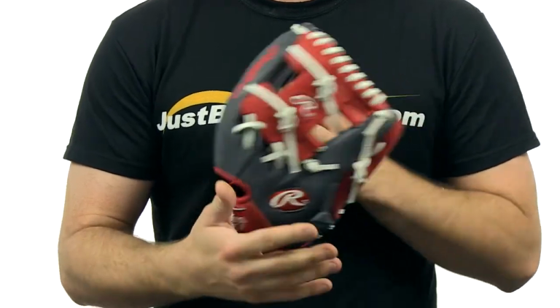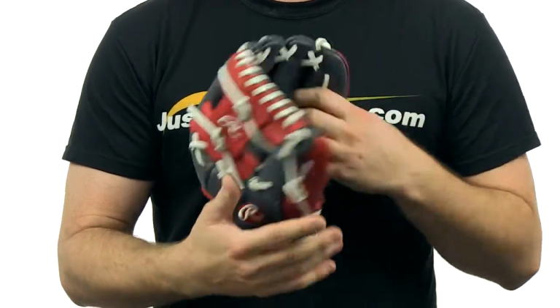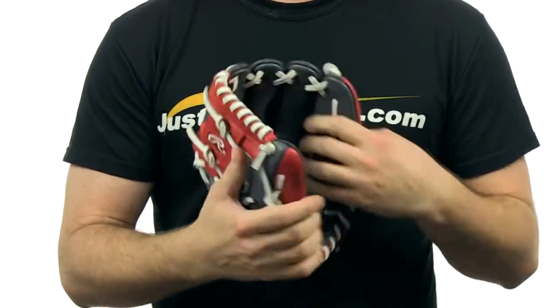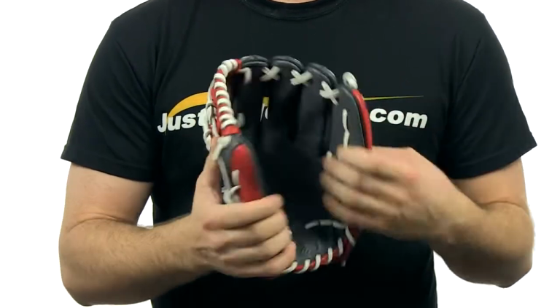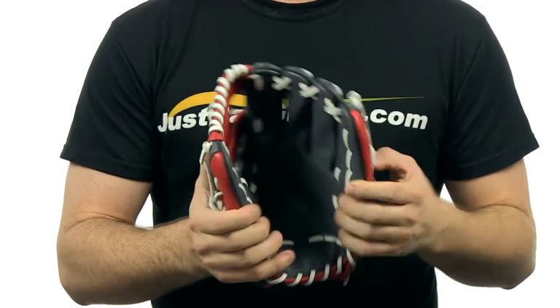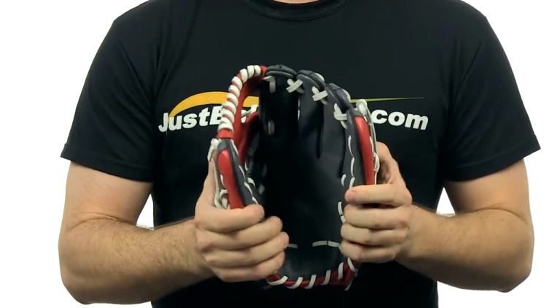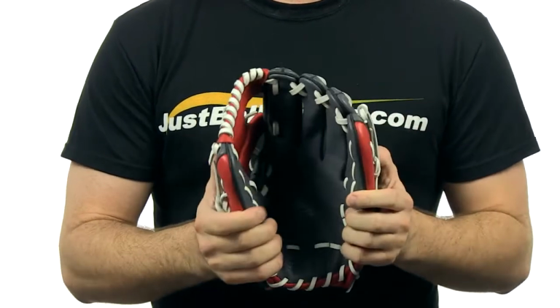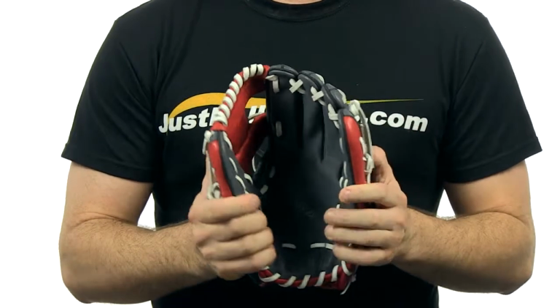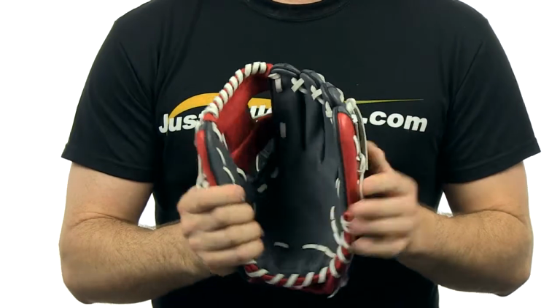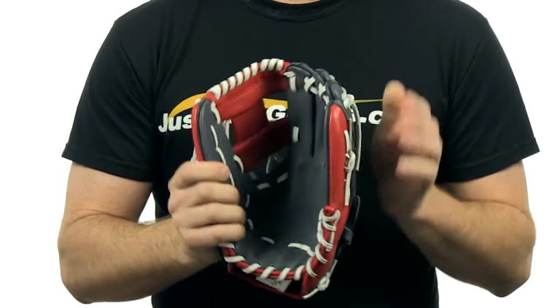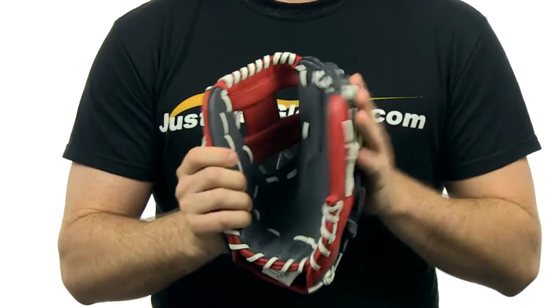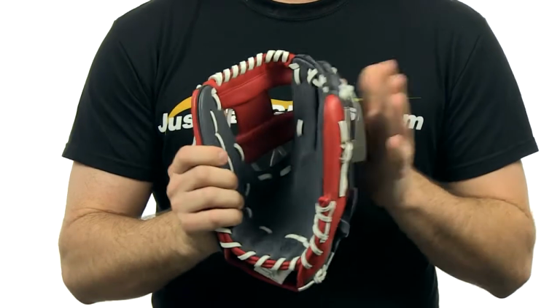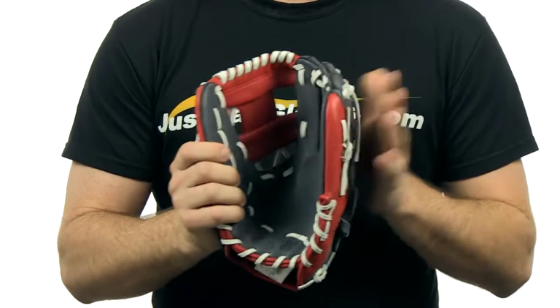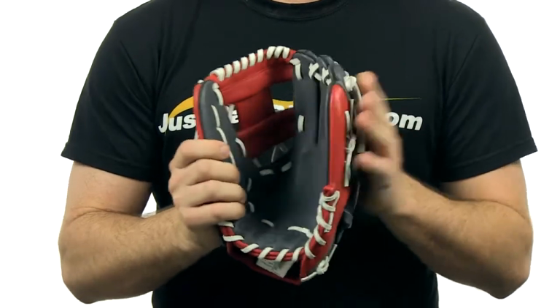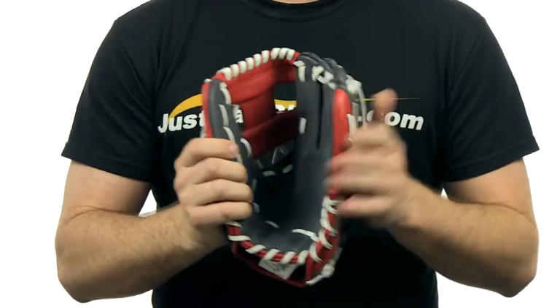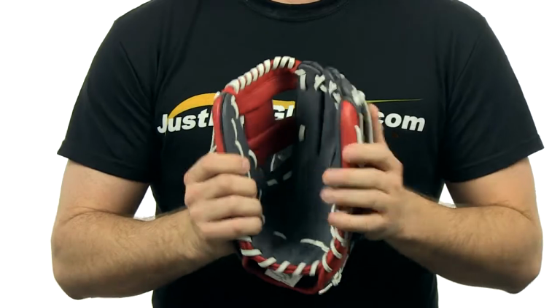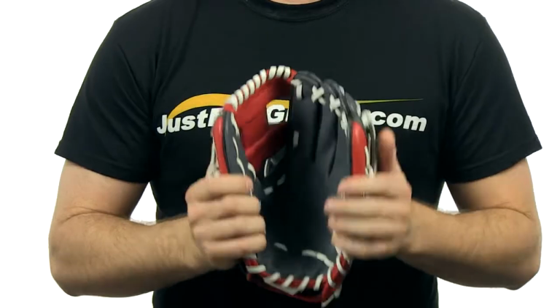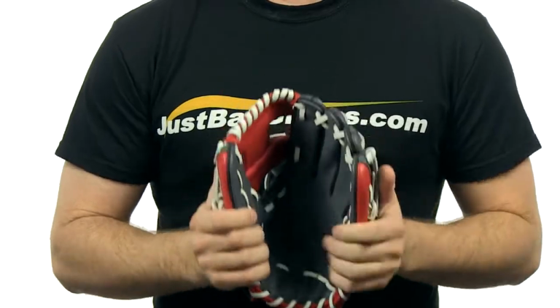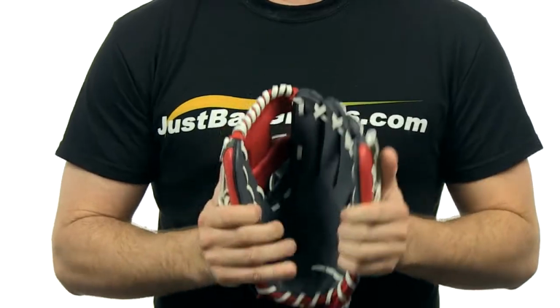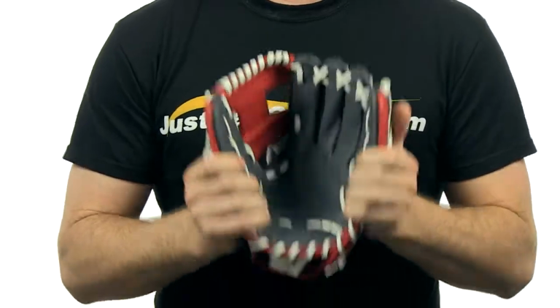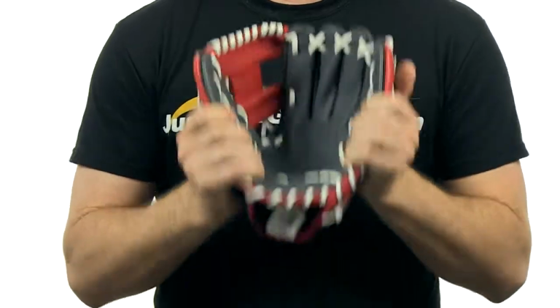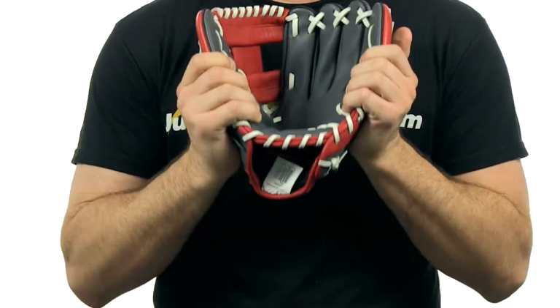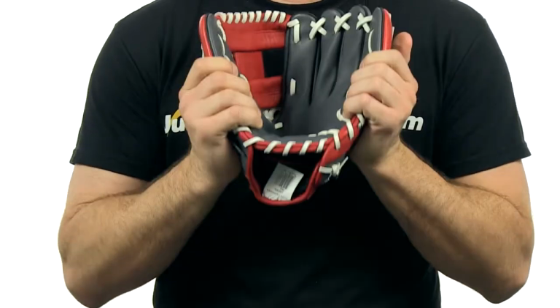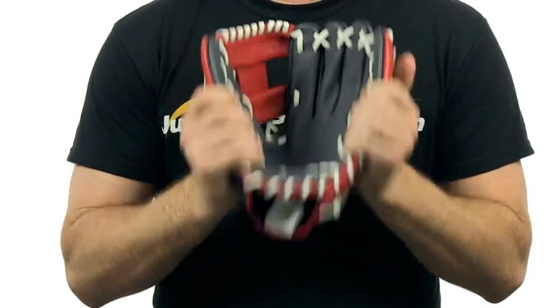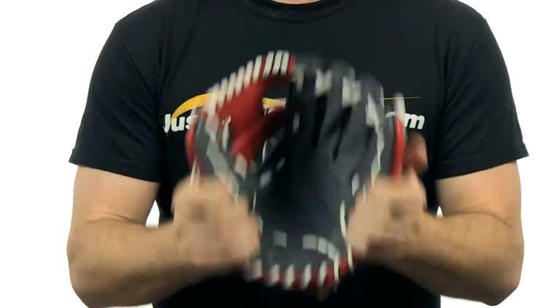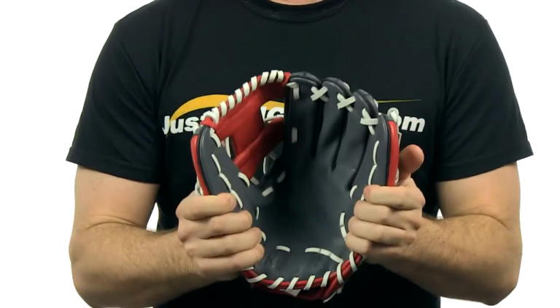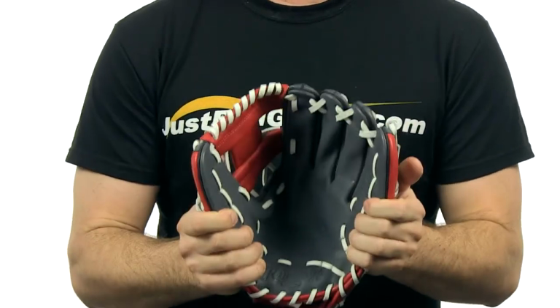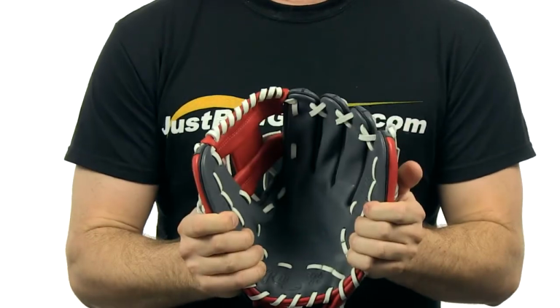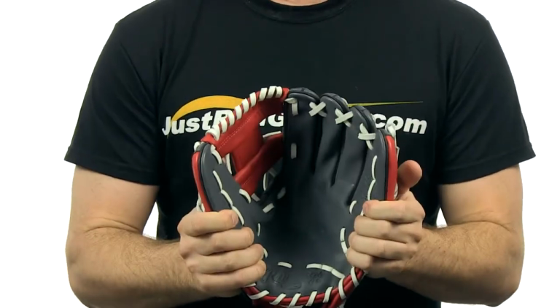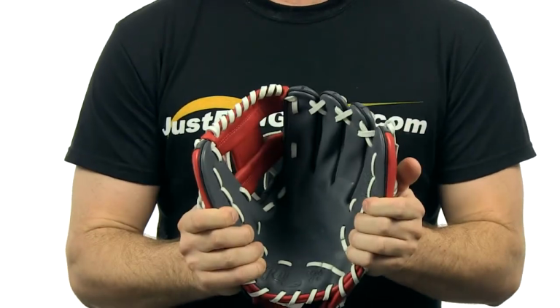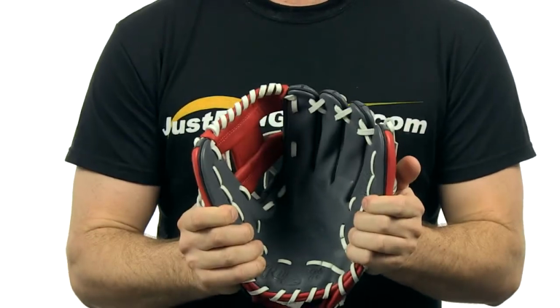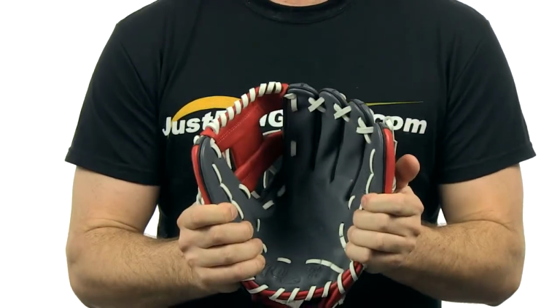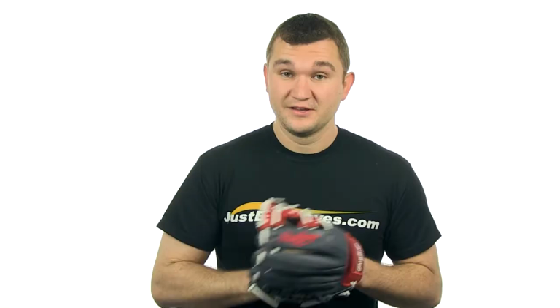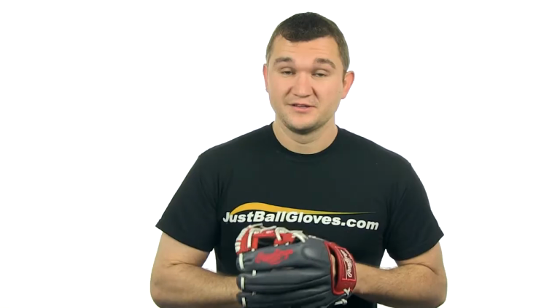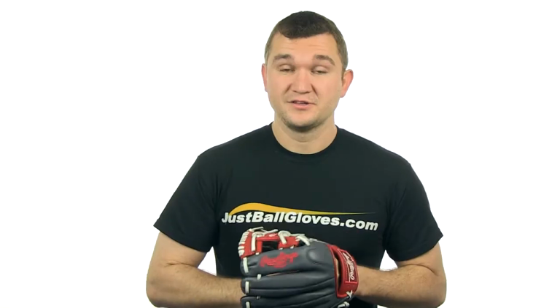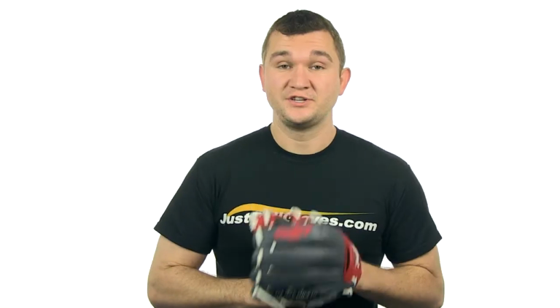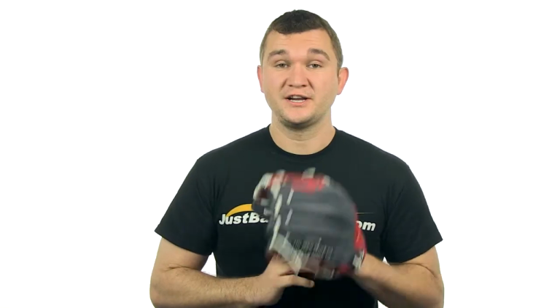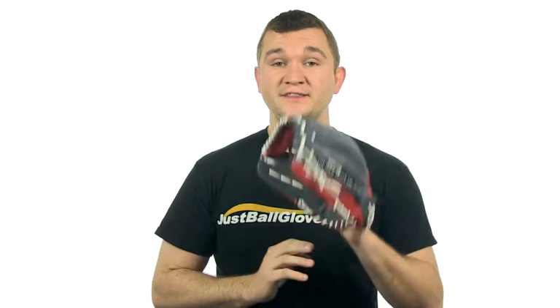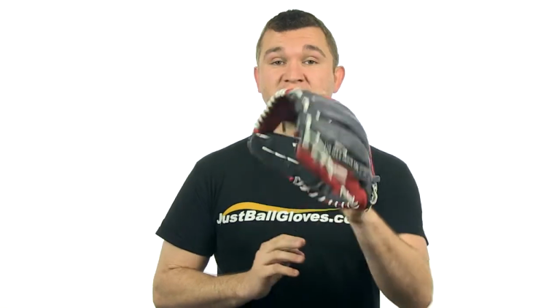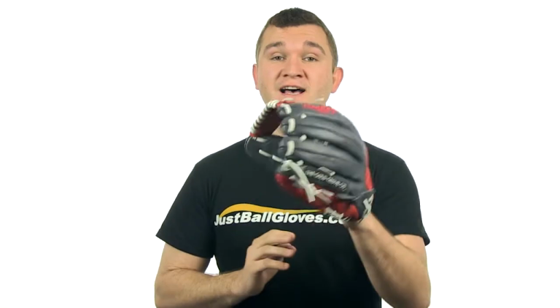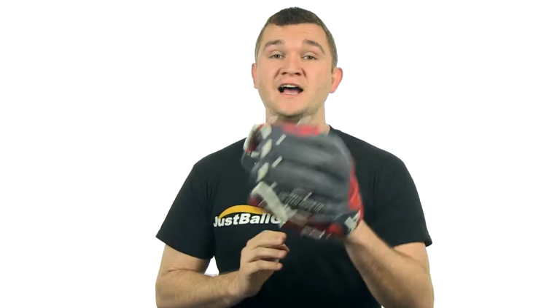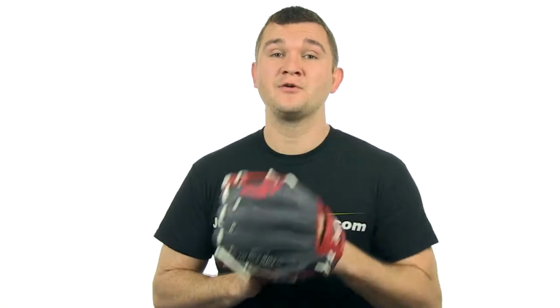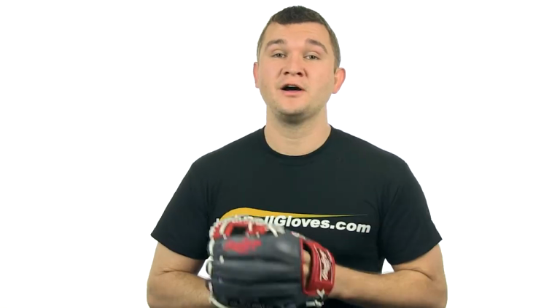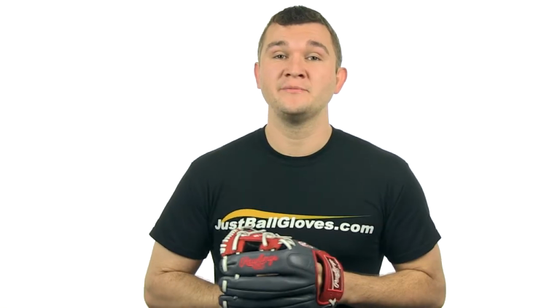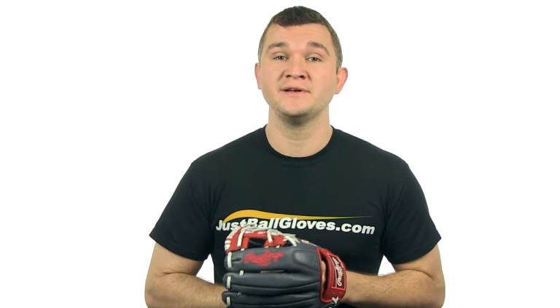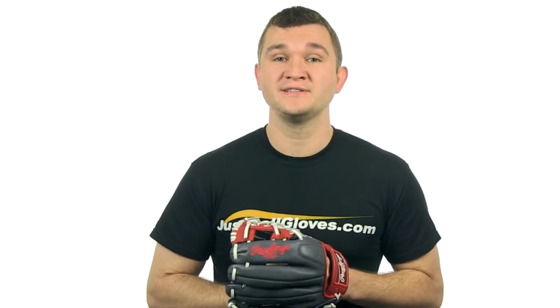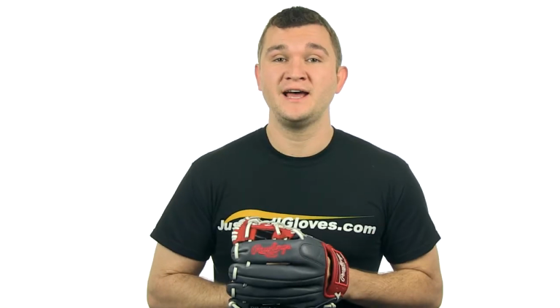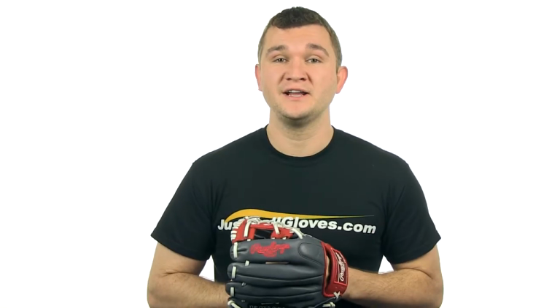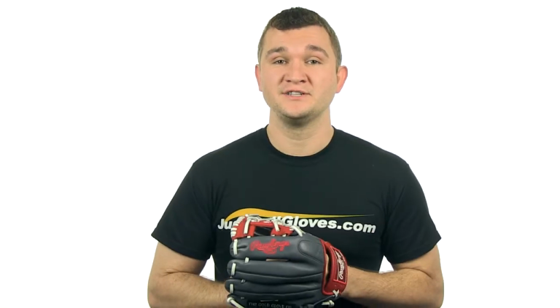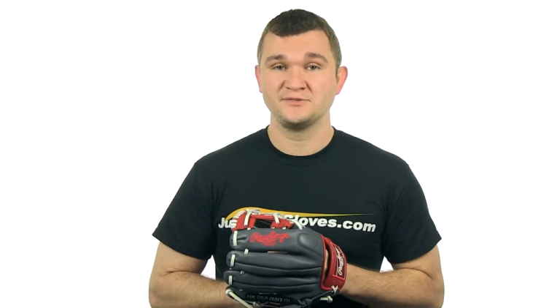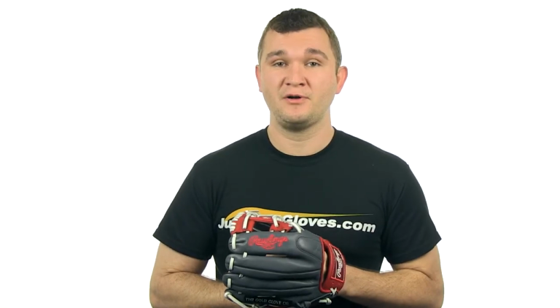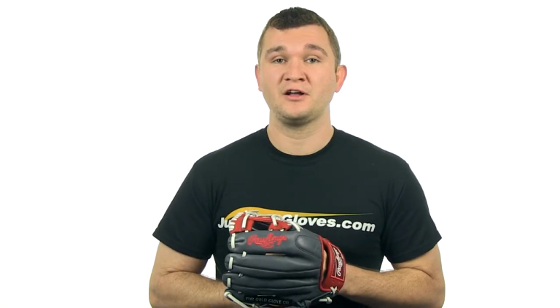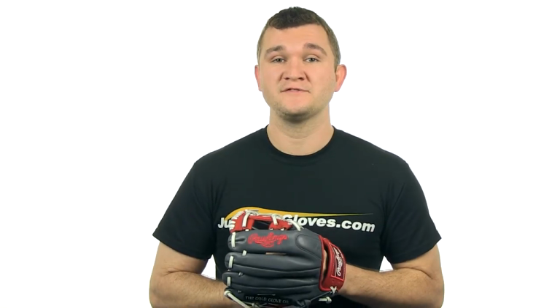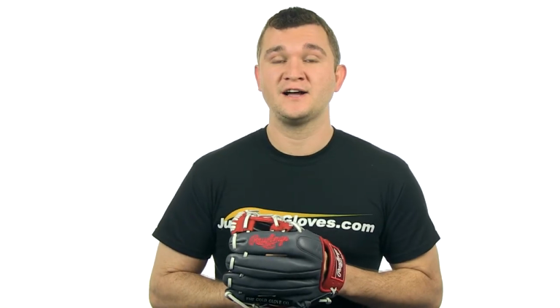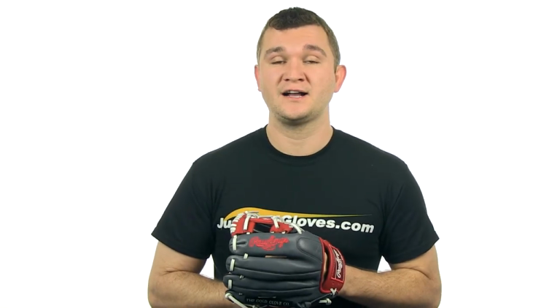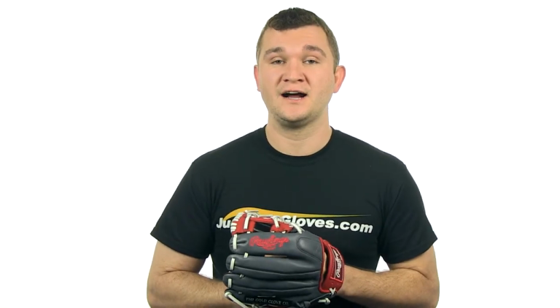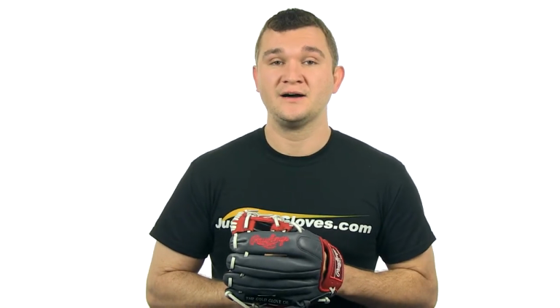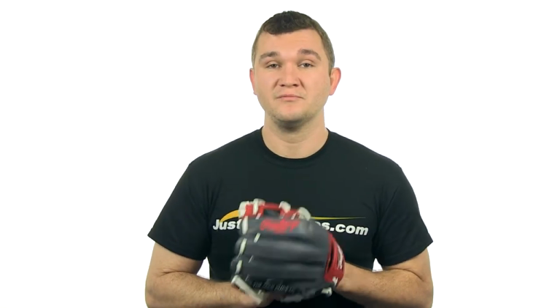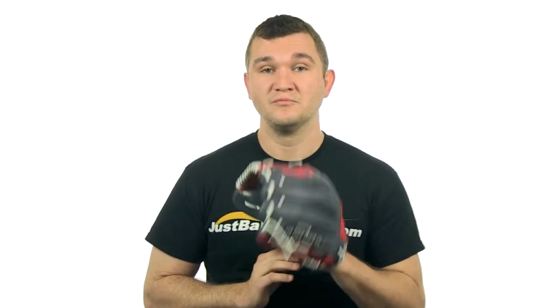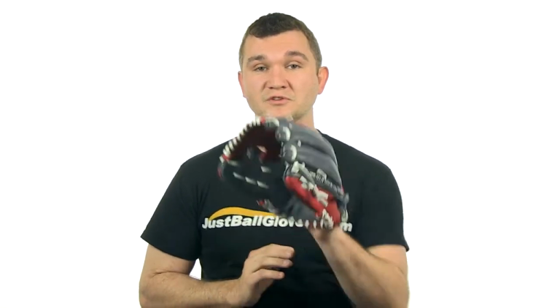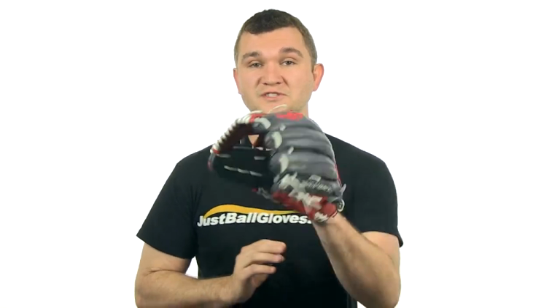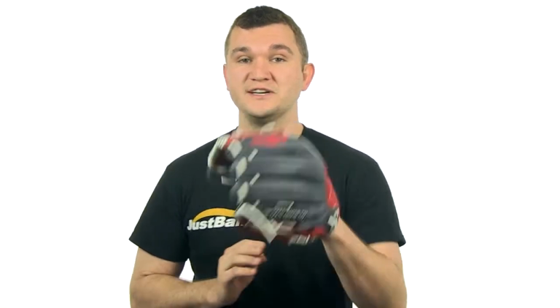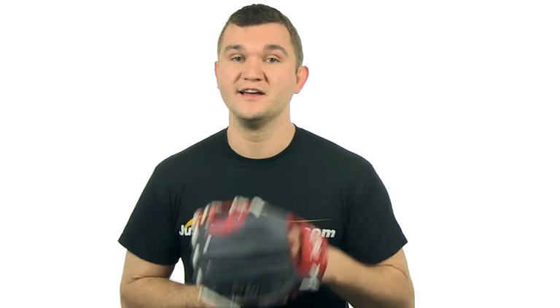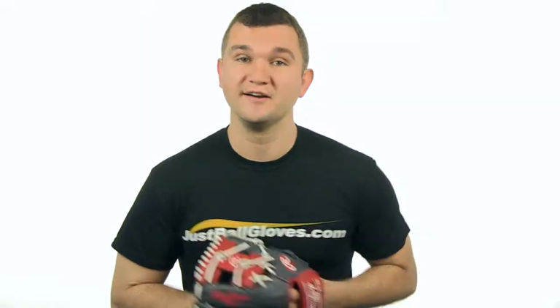Pro grade laces and pro soft leather. This also comes with free shipping. So check out this high quality mitt today at JustBallGhost.com — we'll see you there.